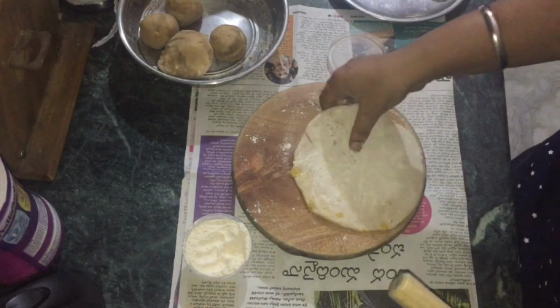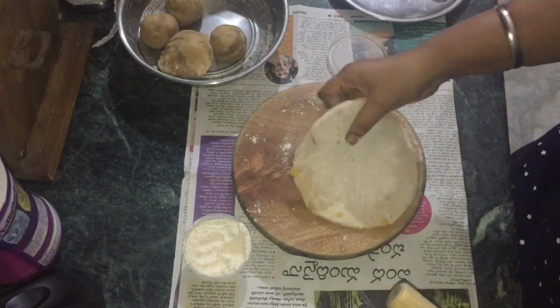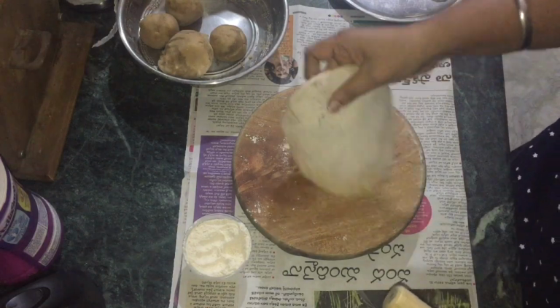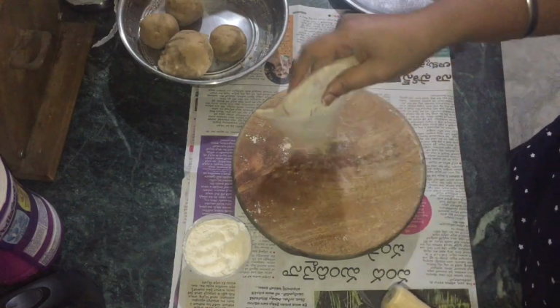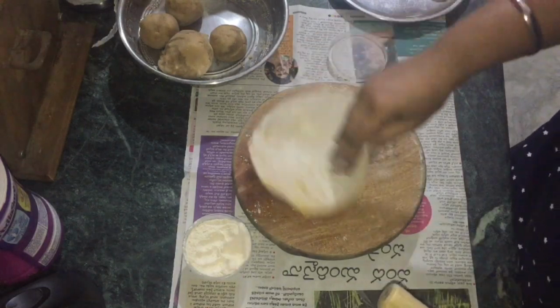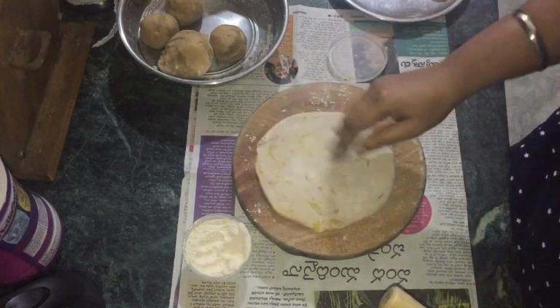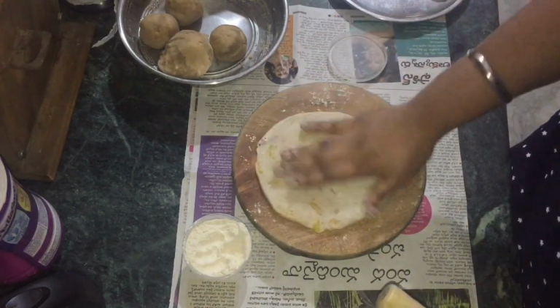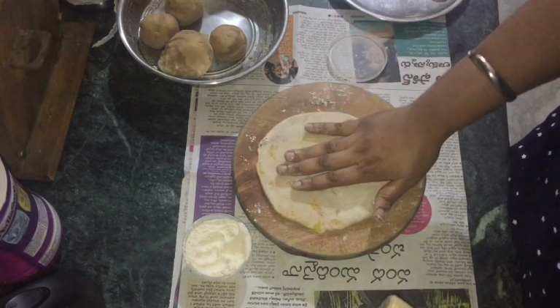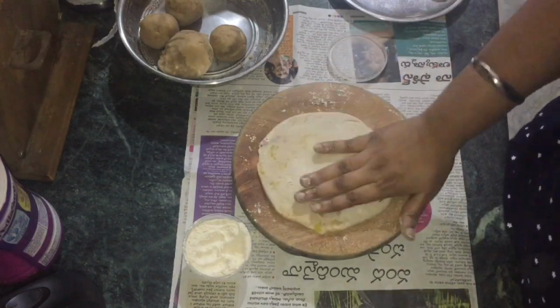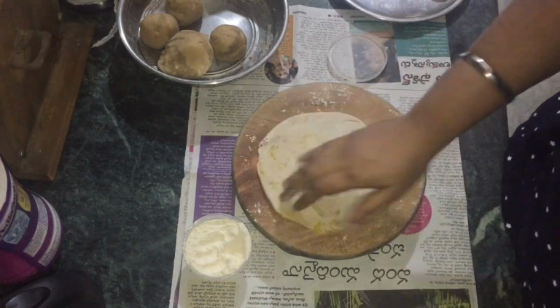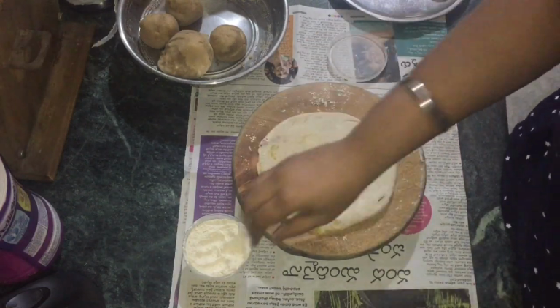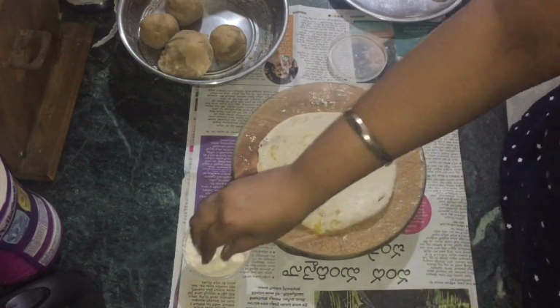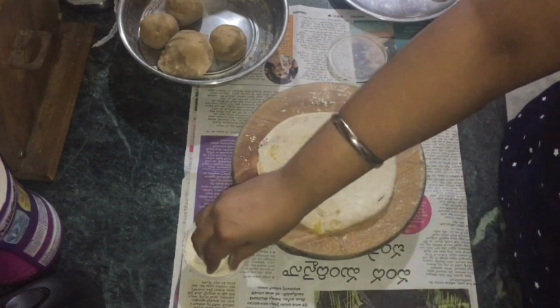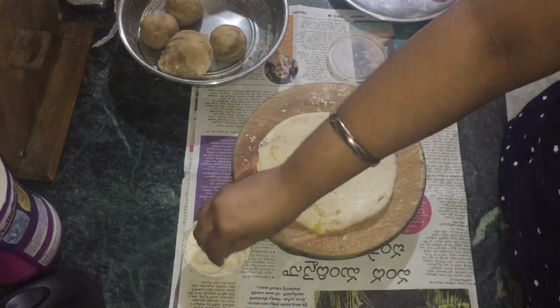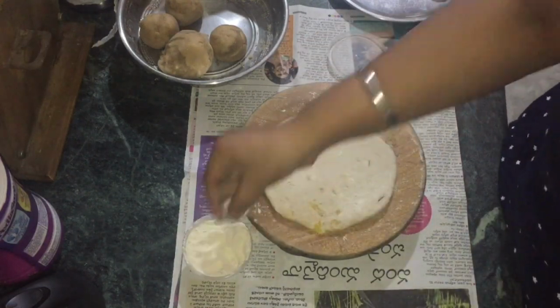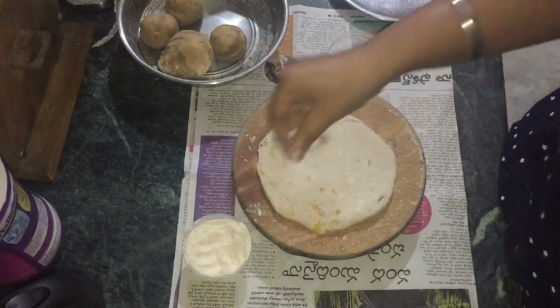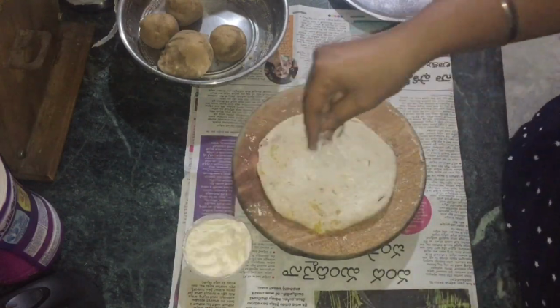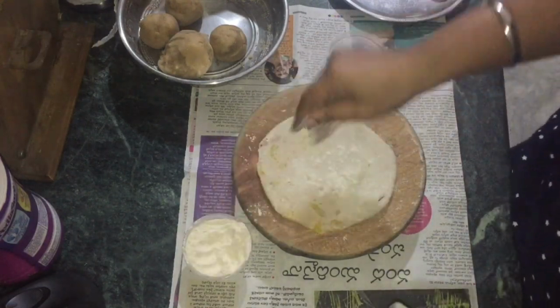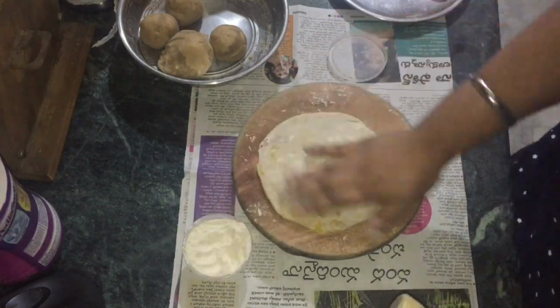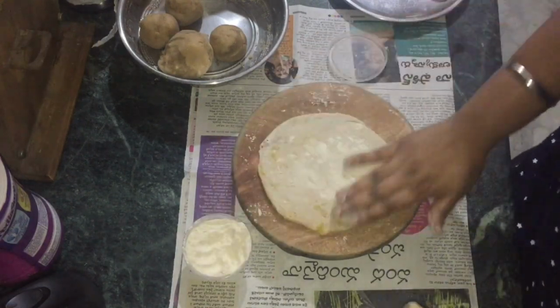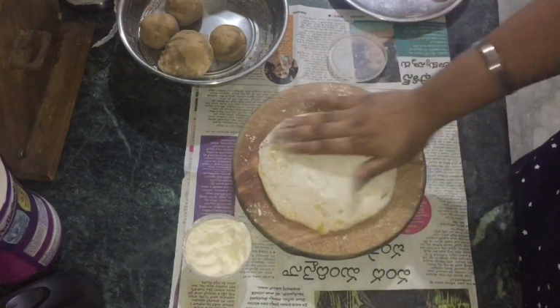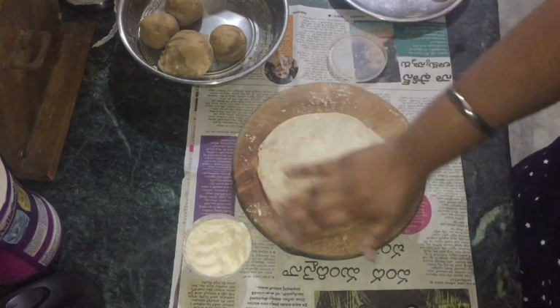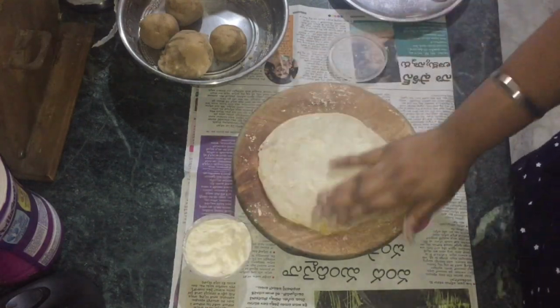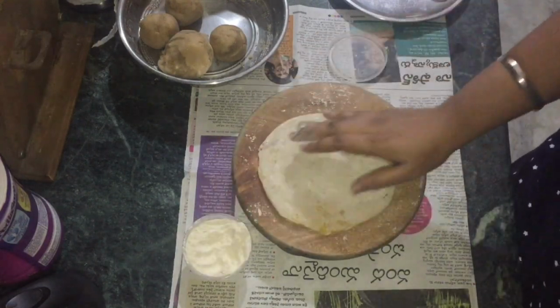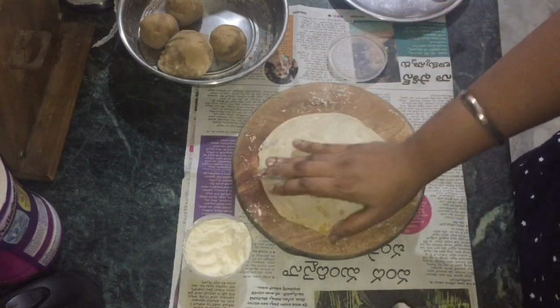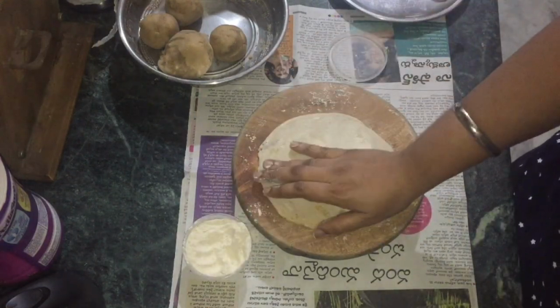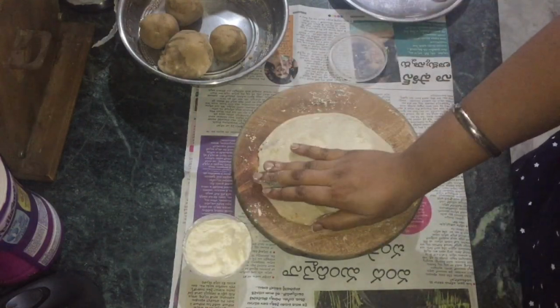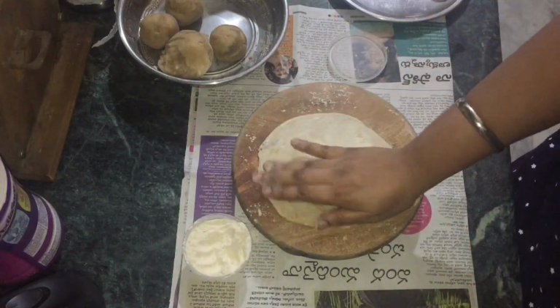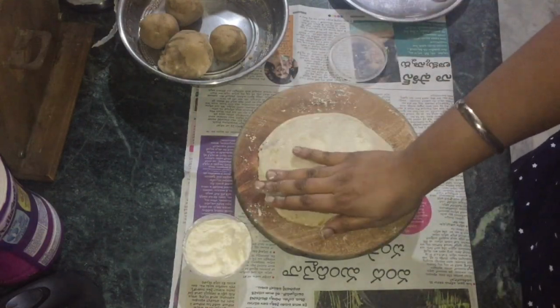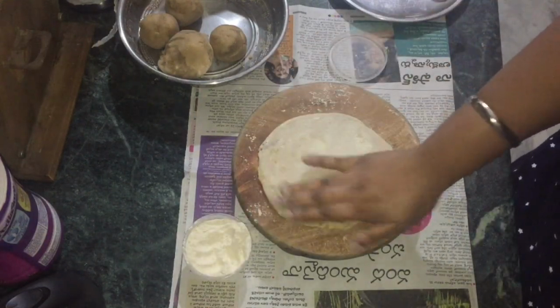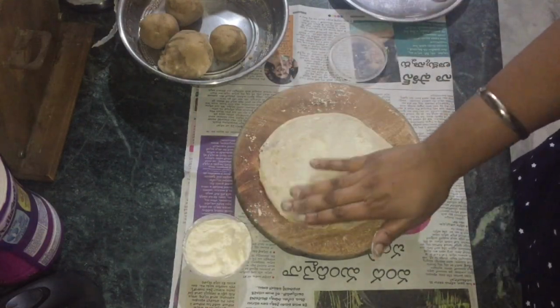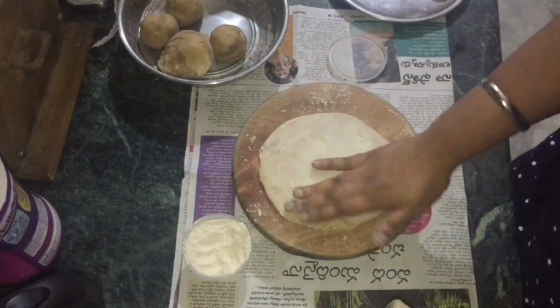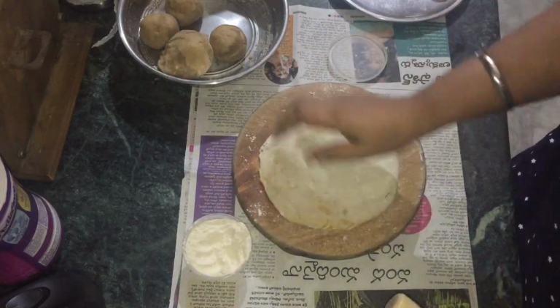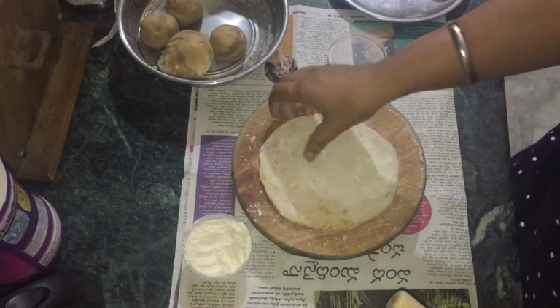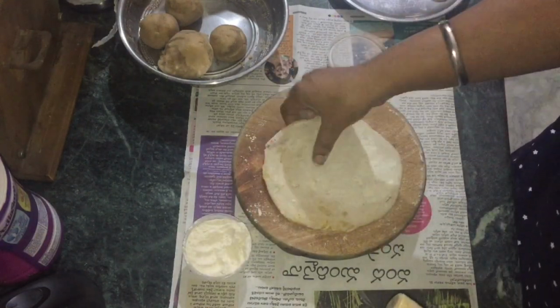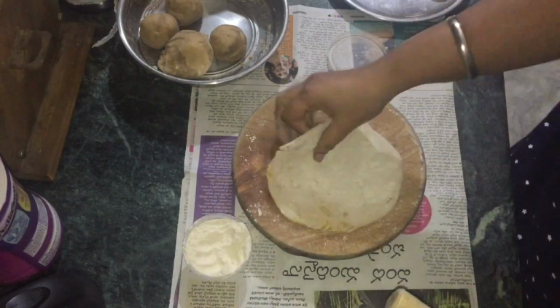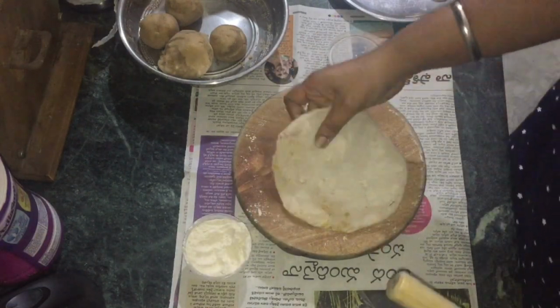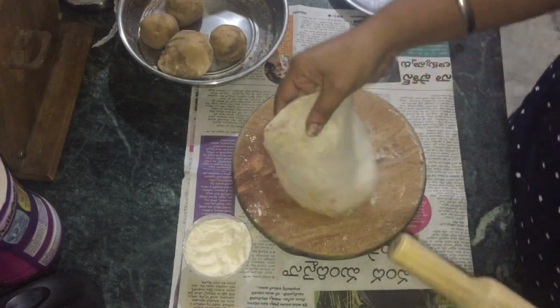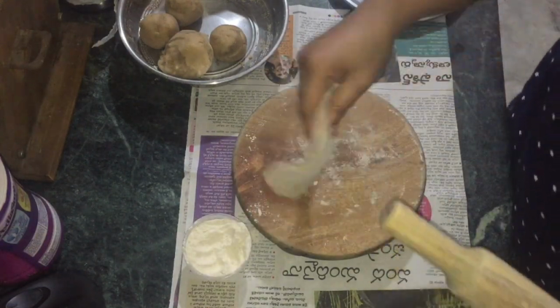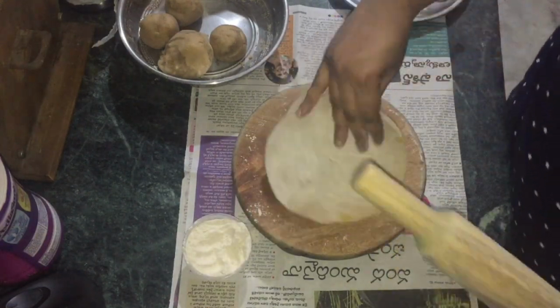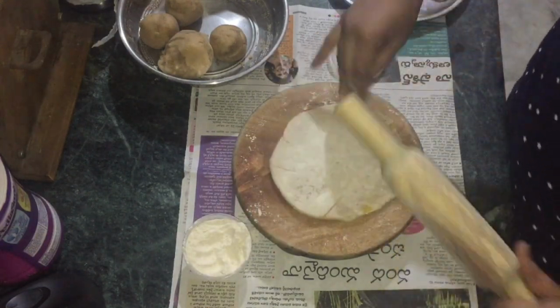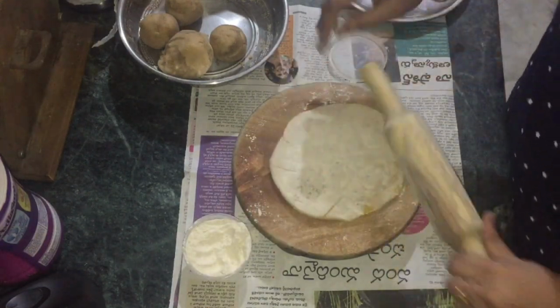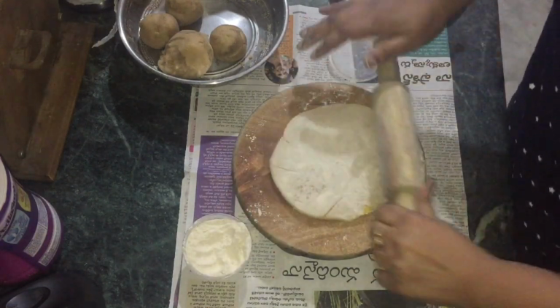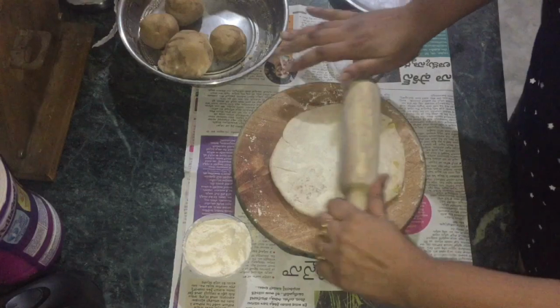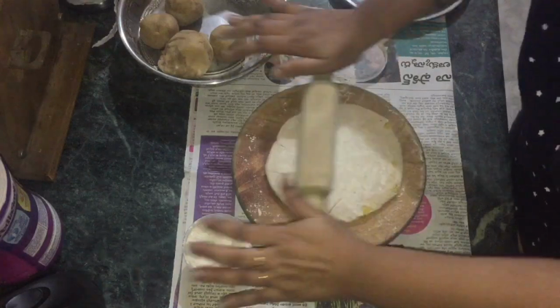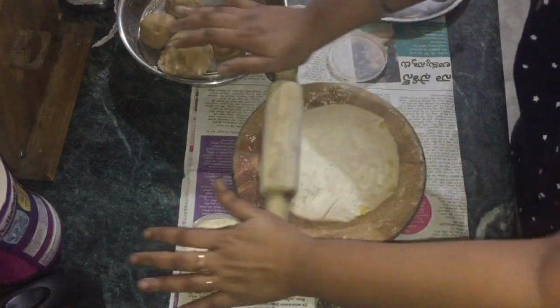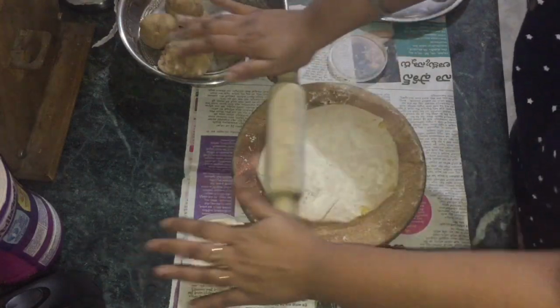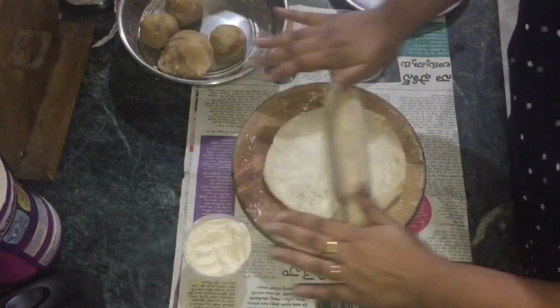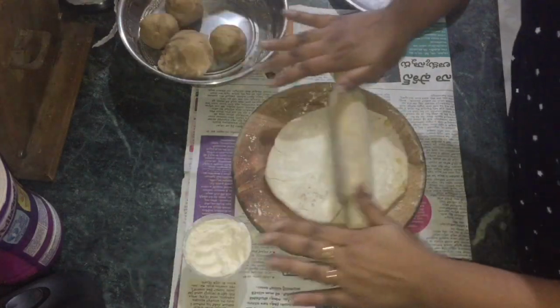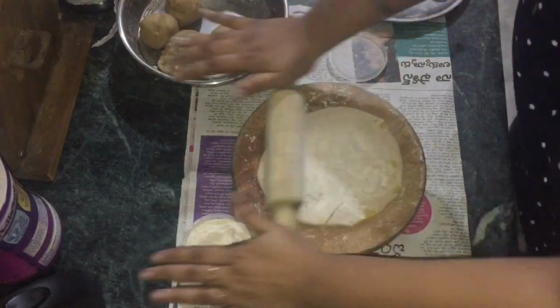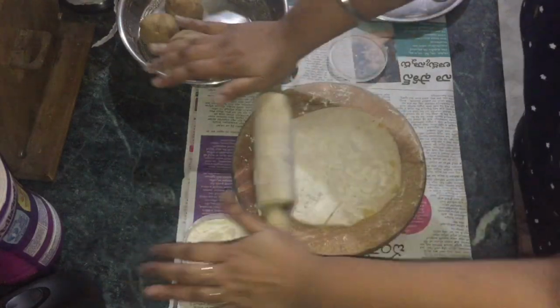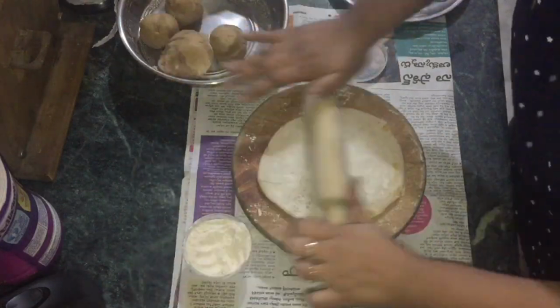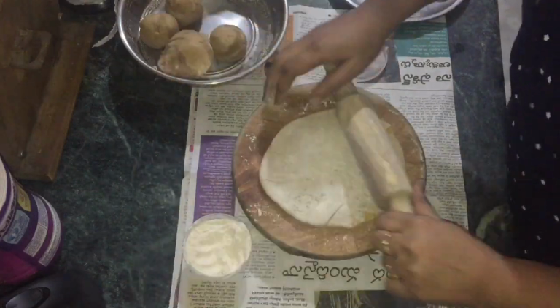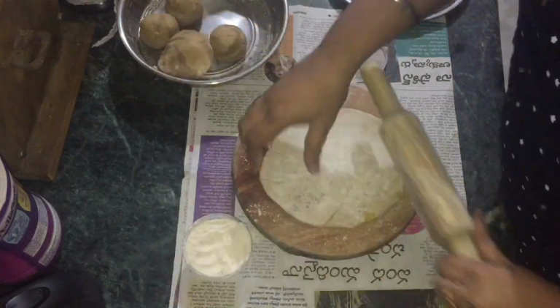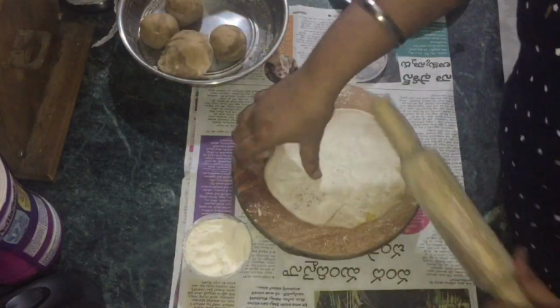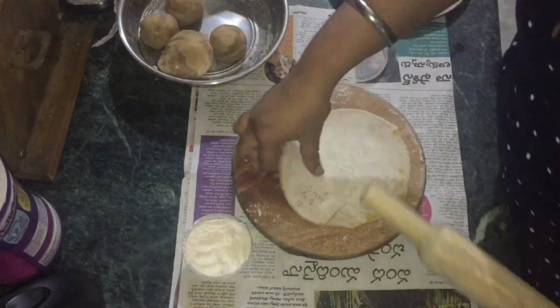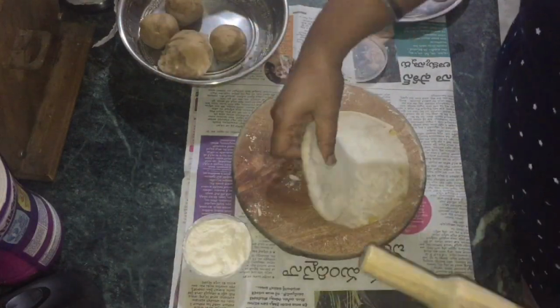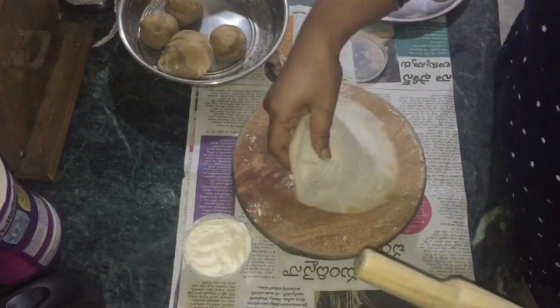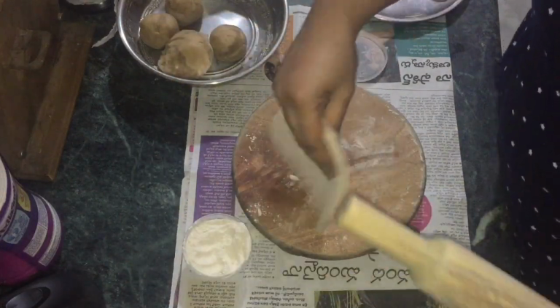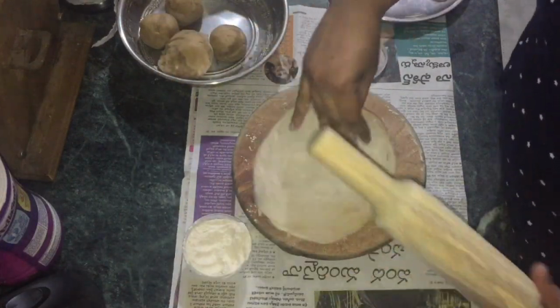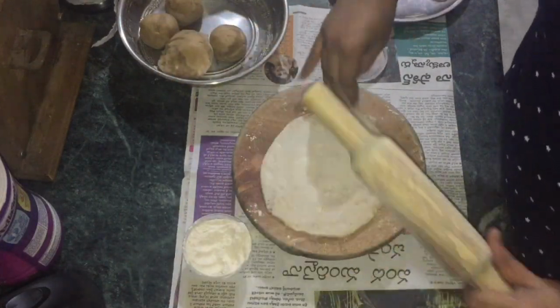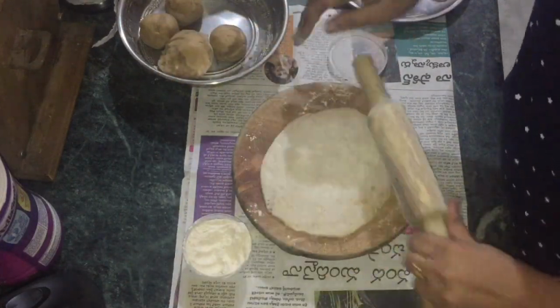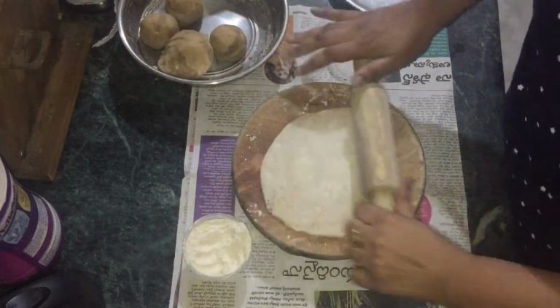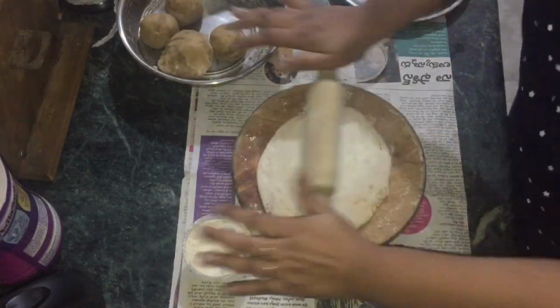If you have a bite on the side, you will have a little extra flour on the edge.